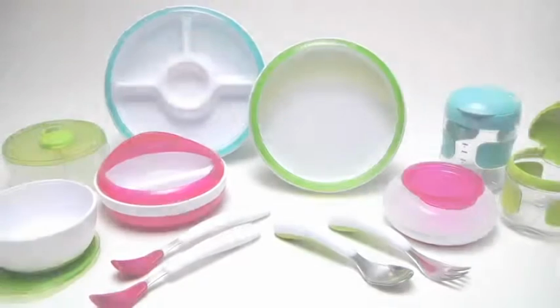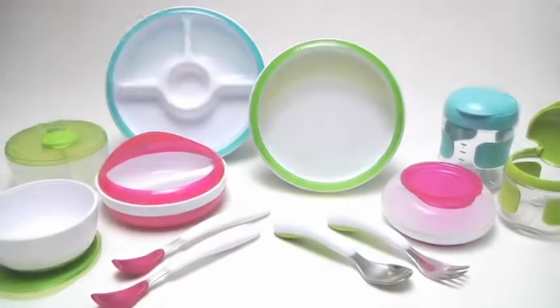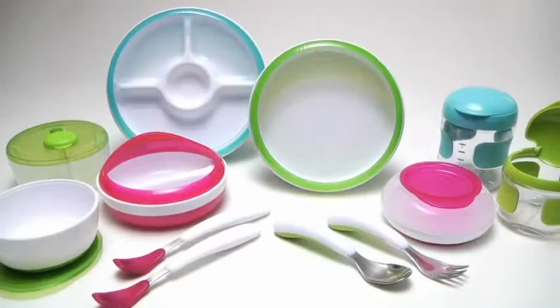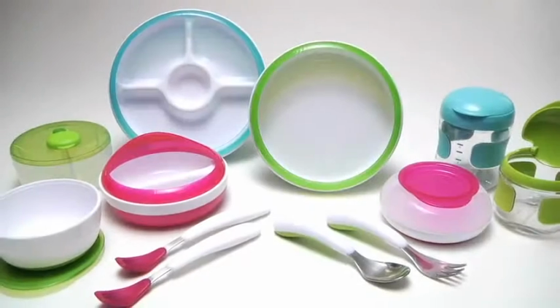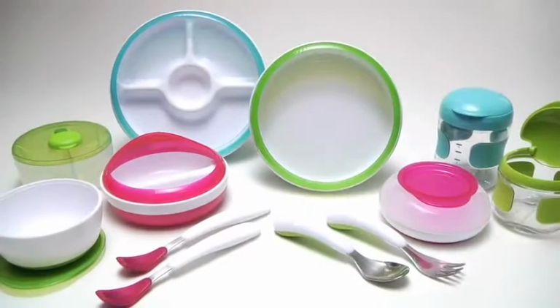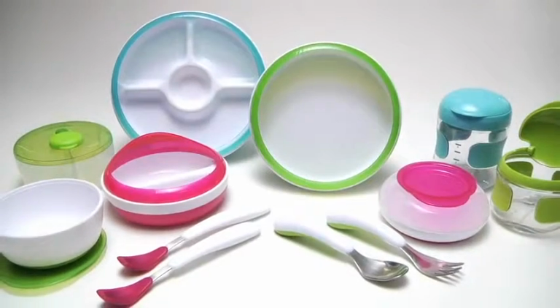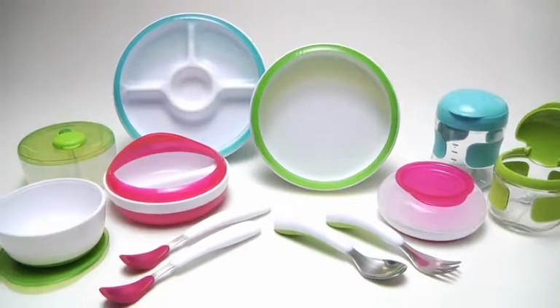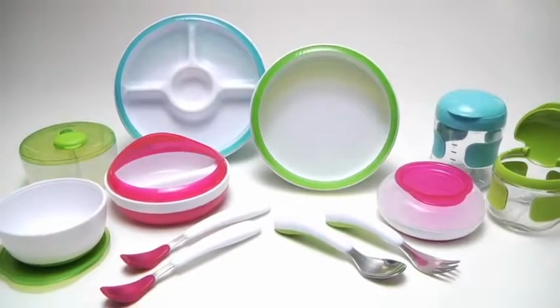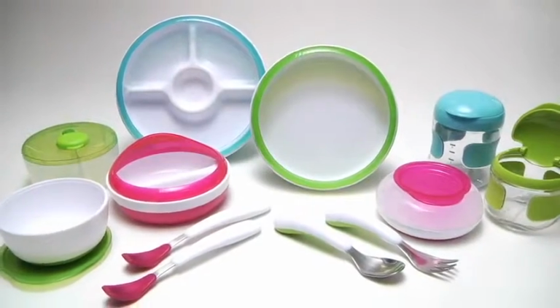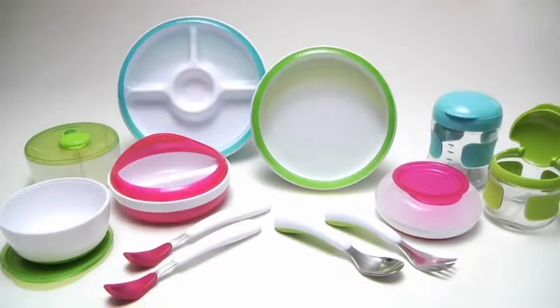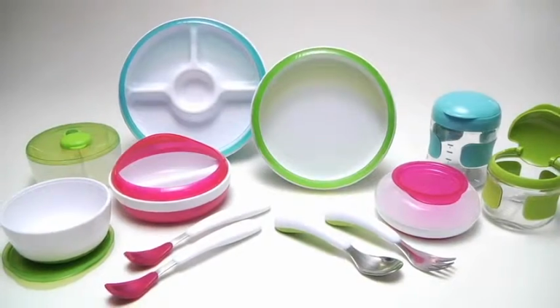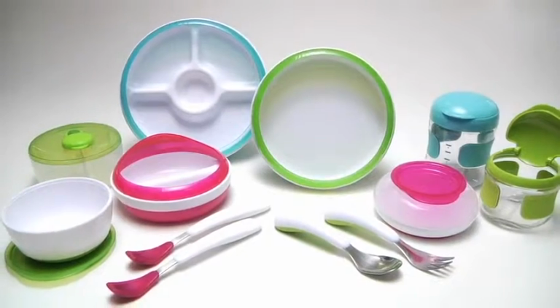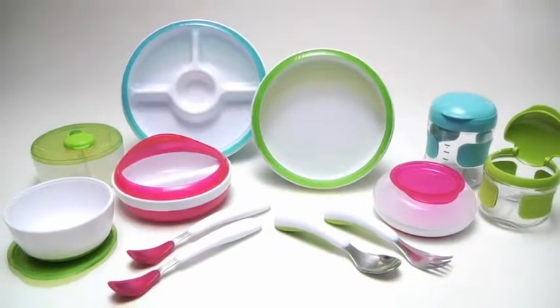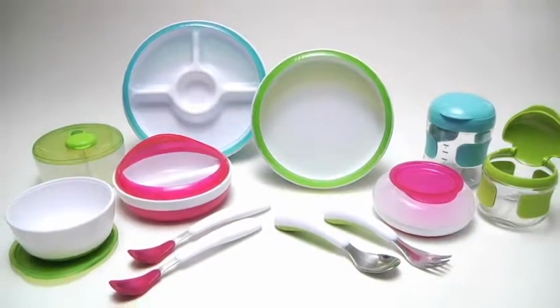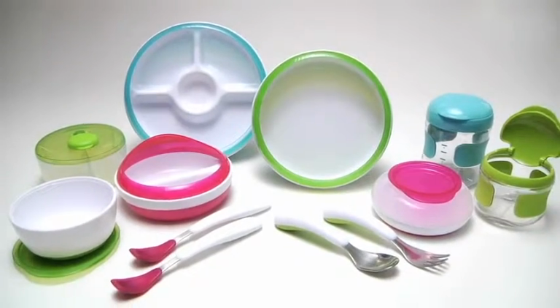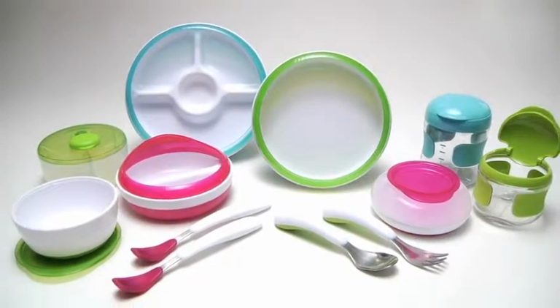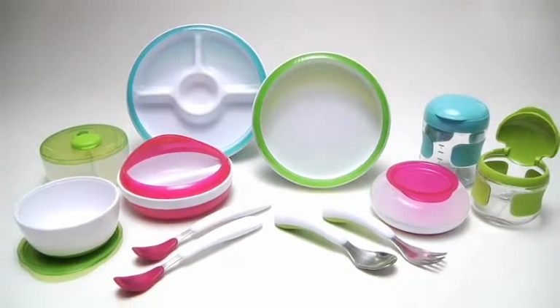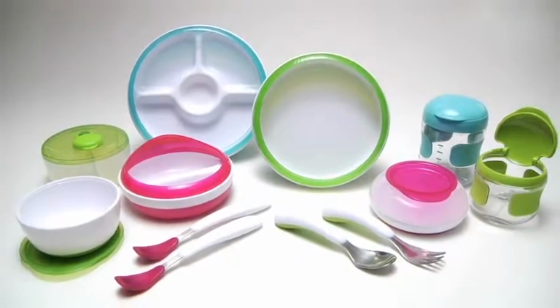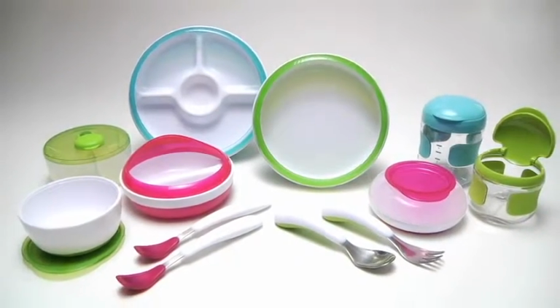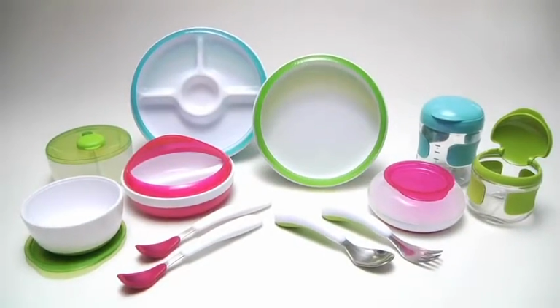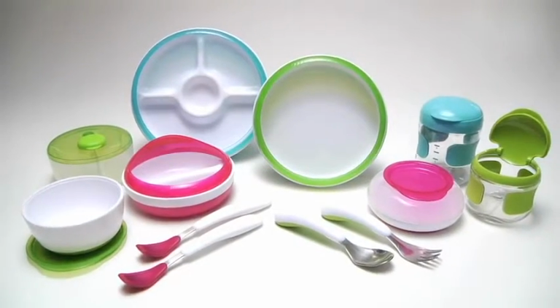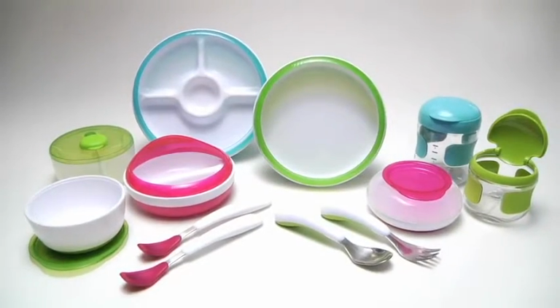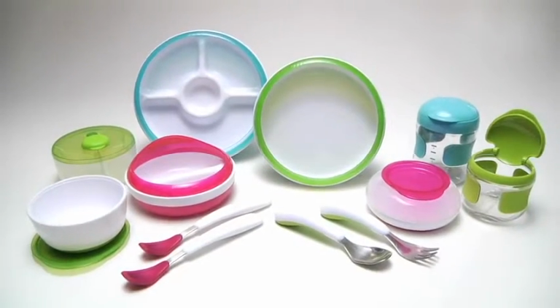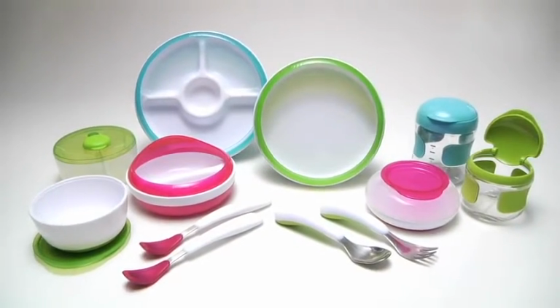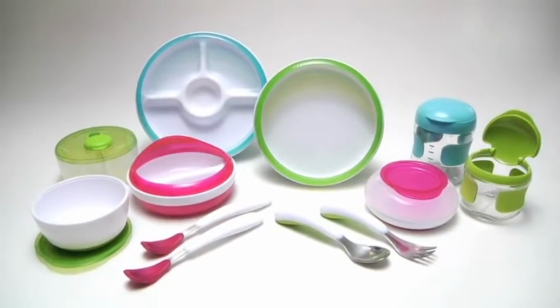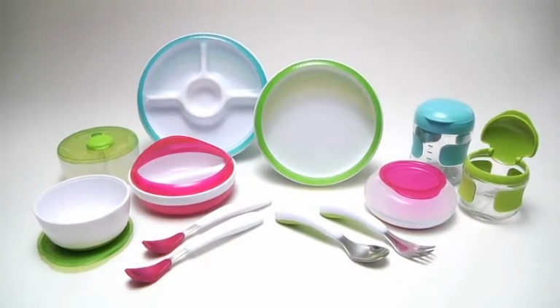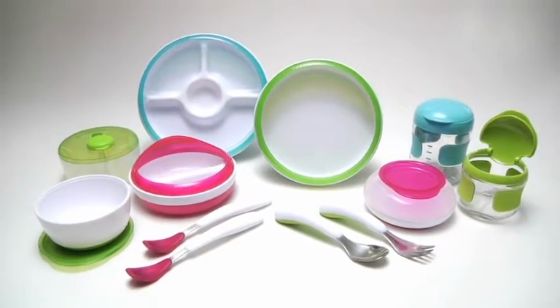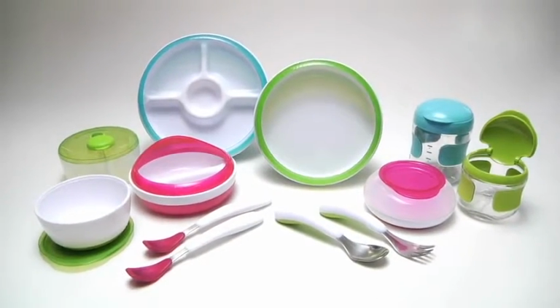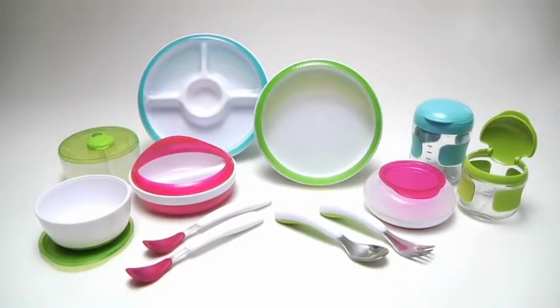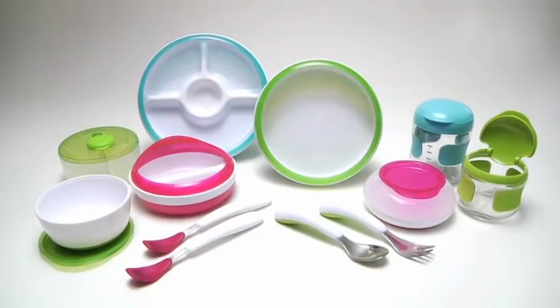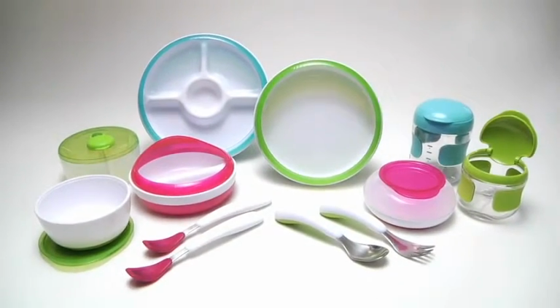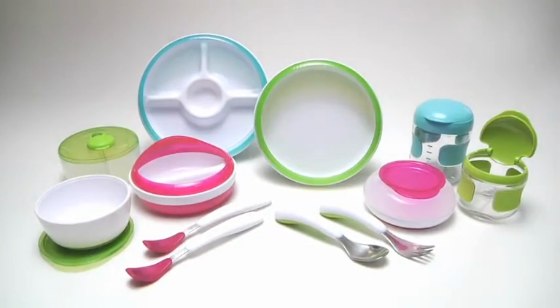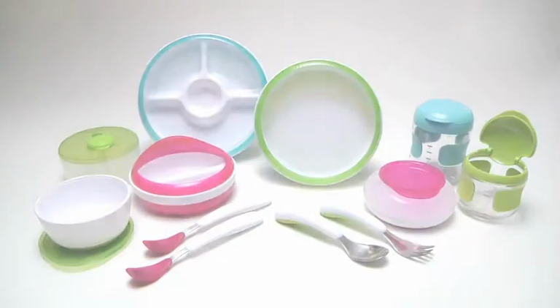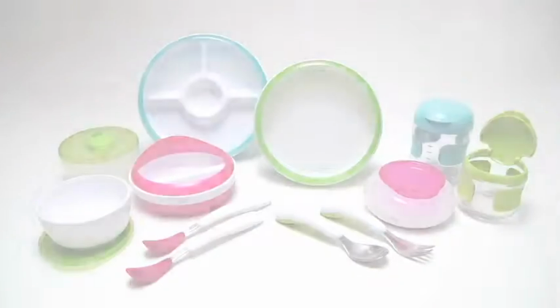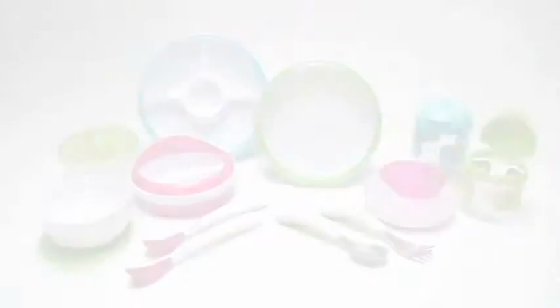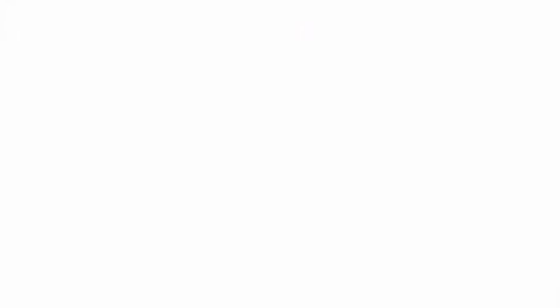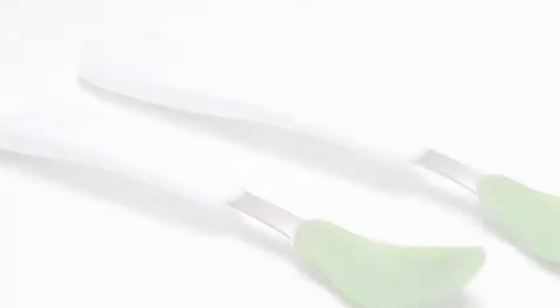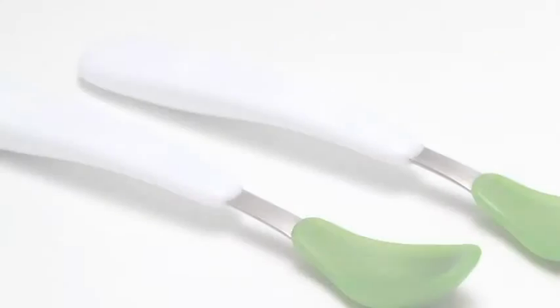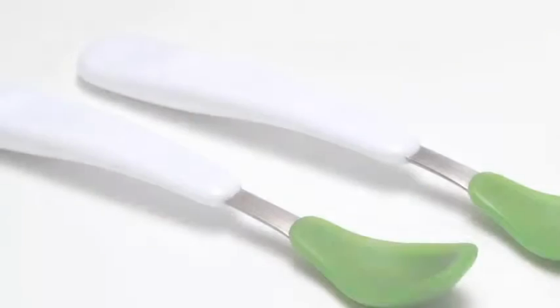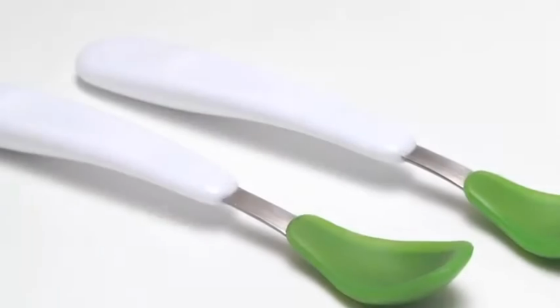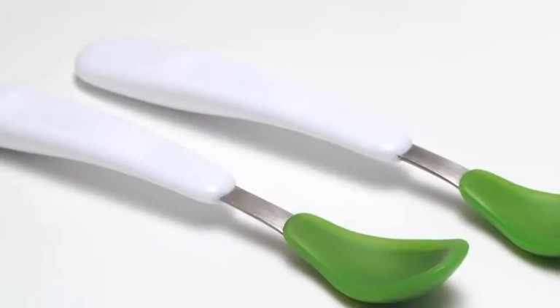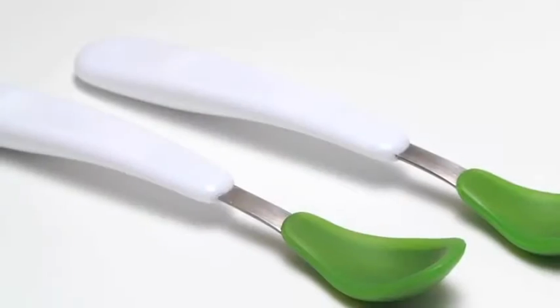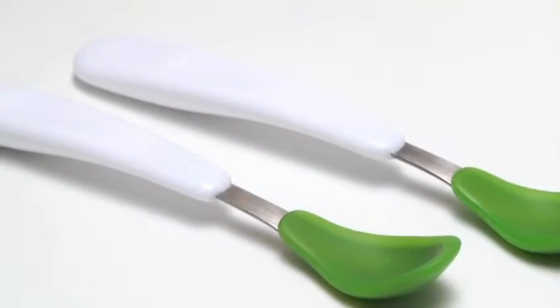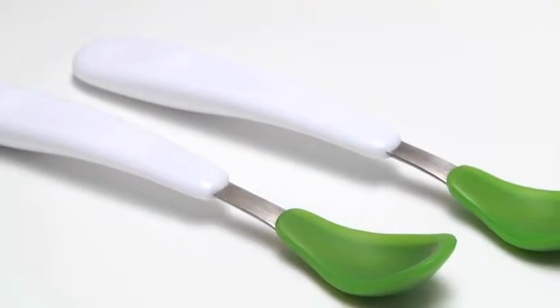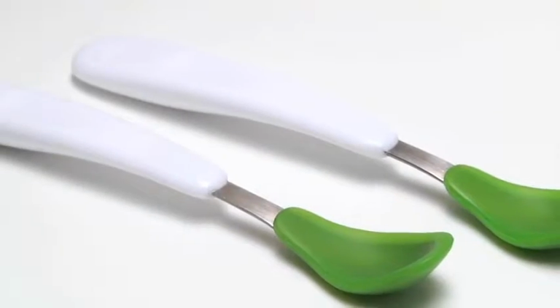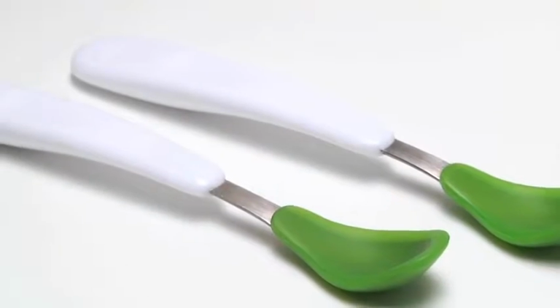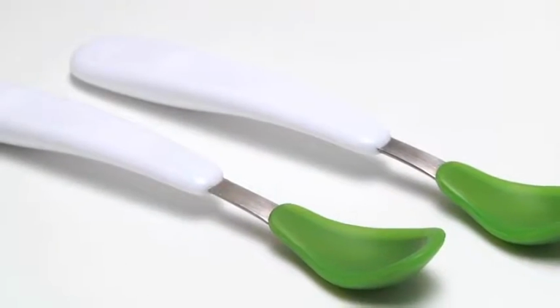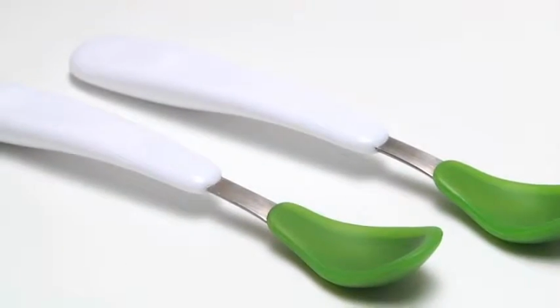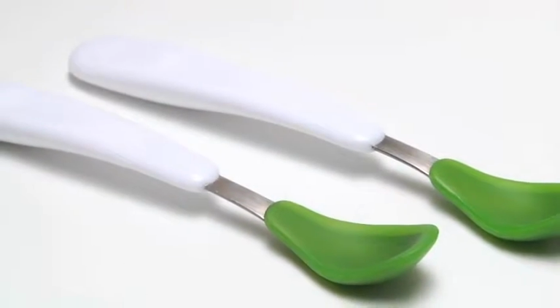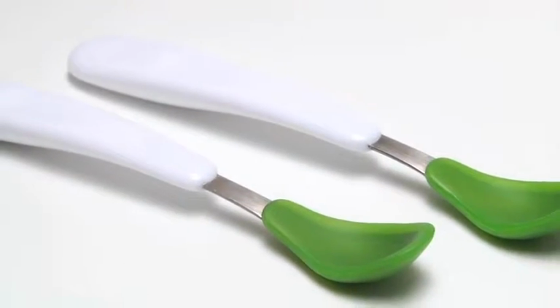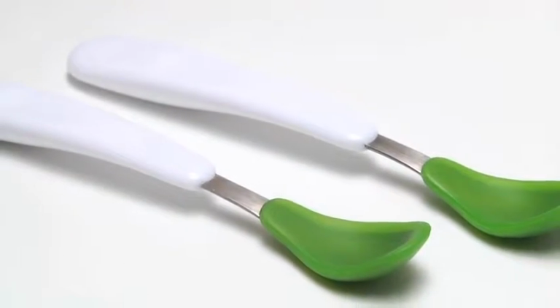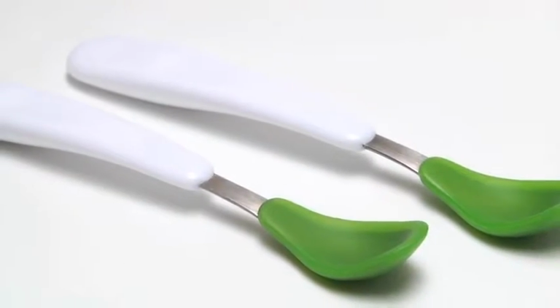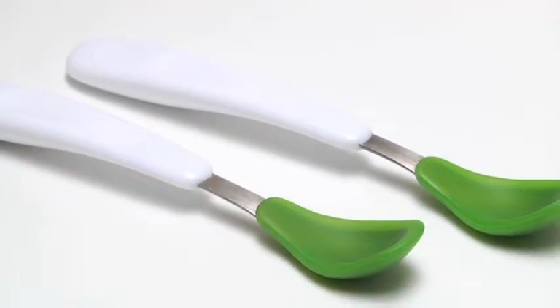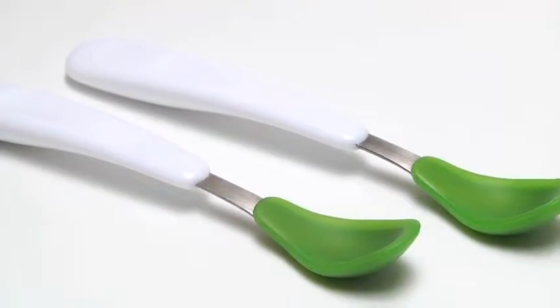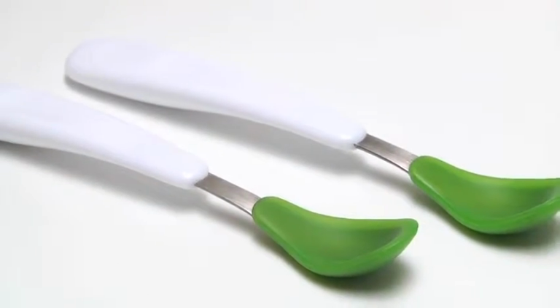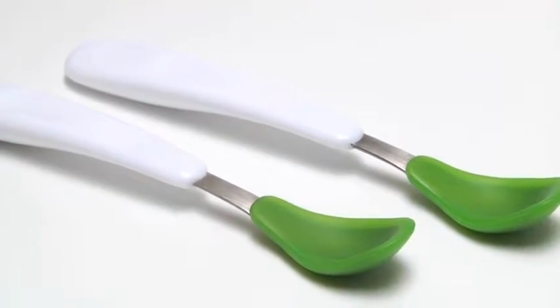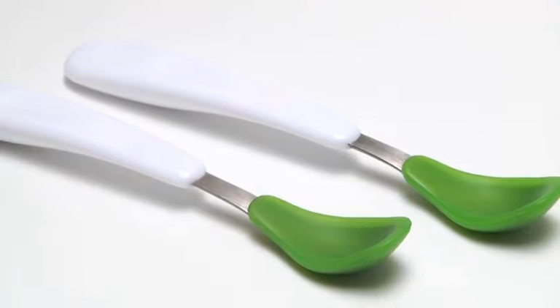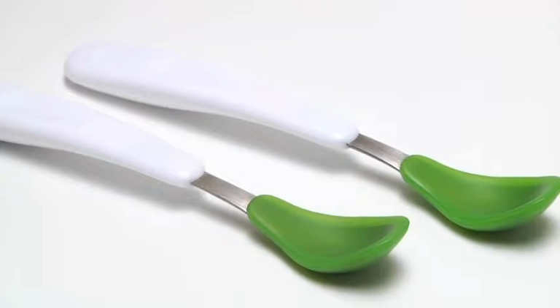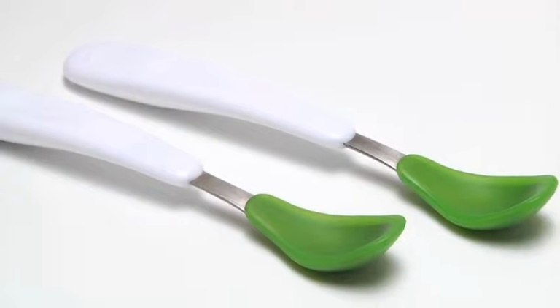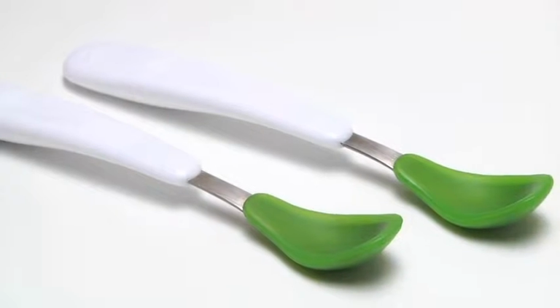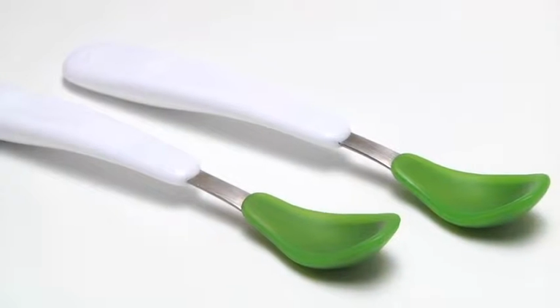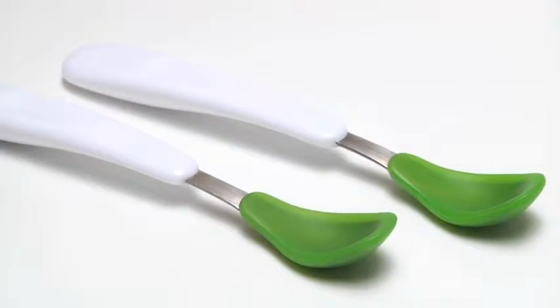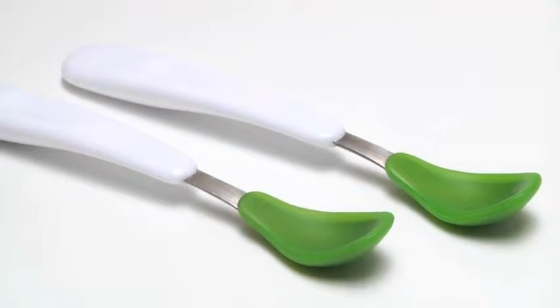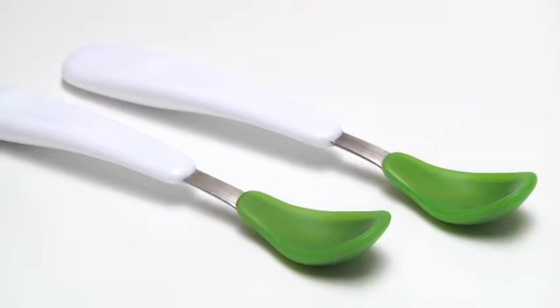Oxo Tot offers just the right tools for mealtime and snack time. When baby is ready for solids, try our feeding spoon set.